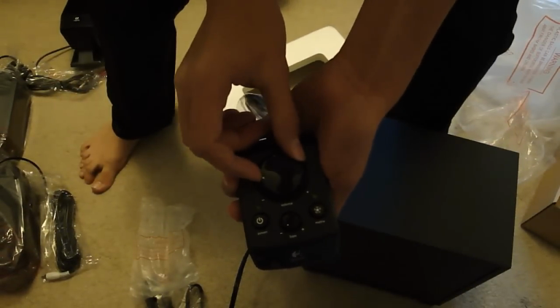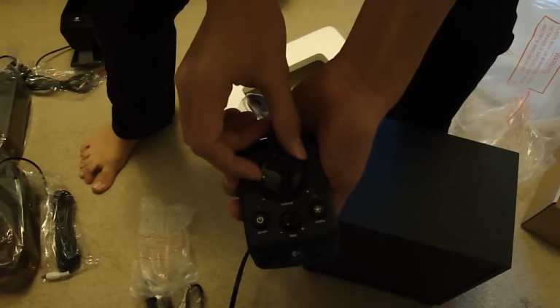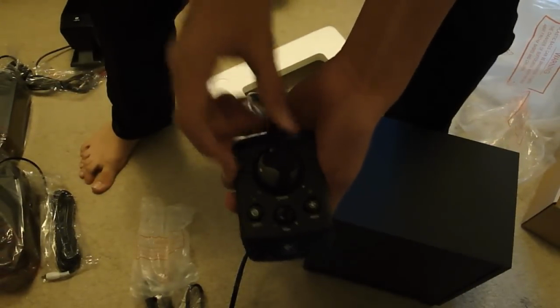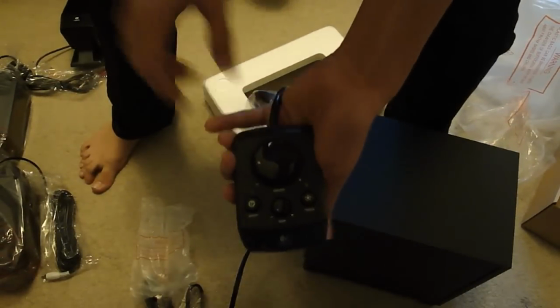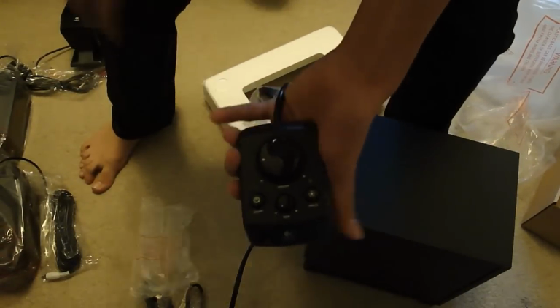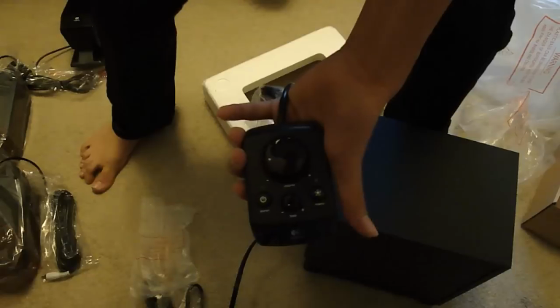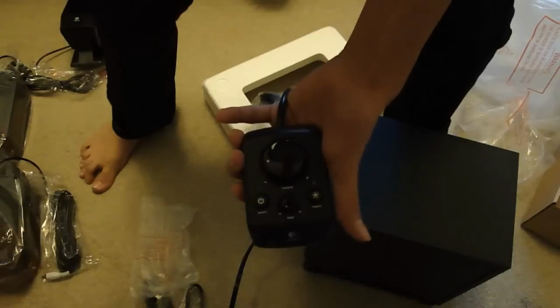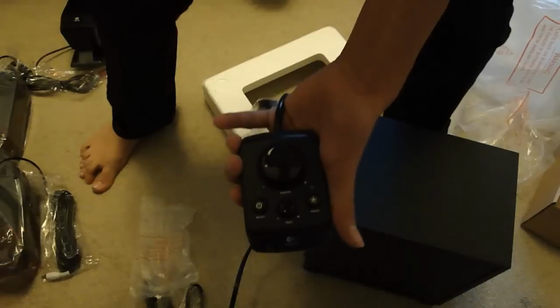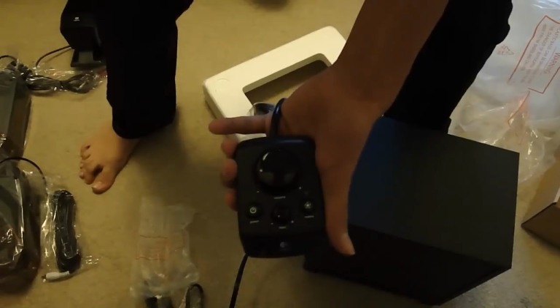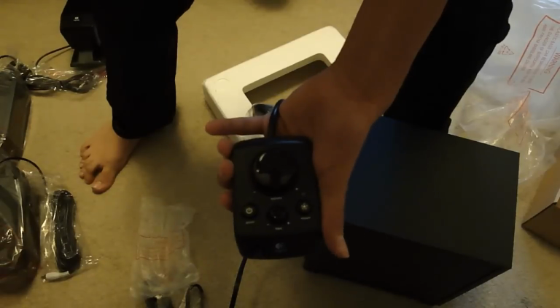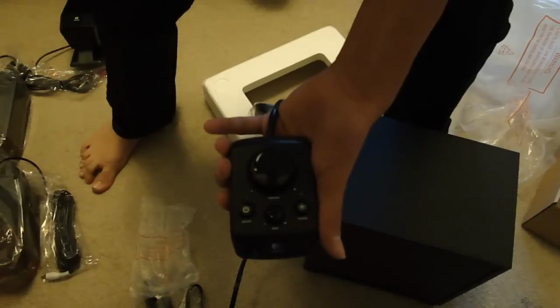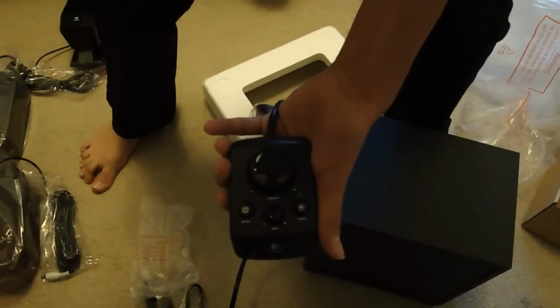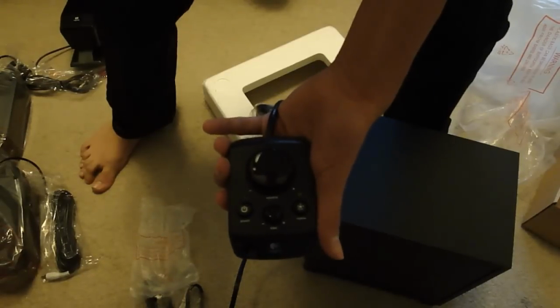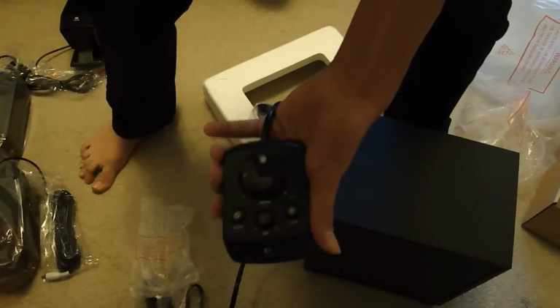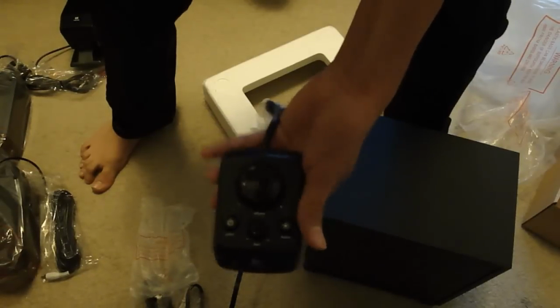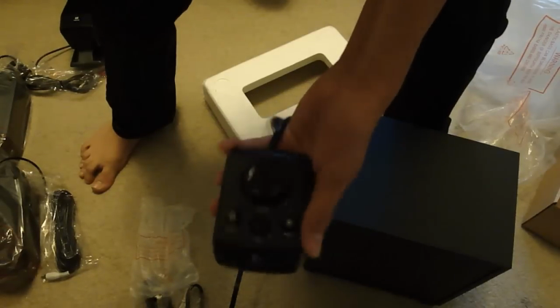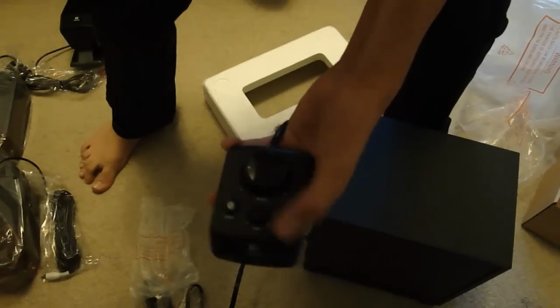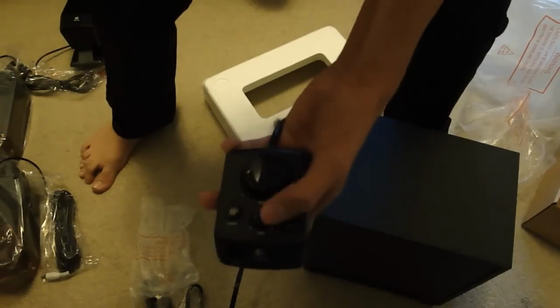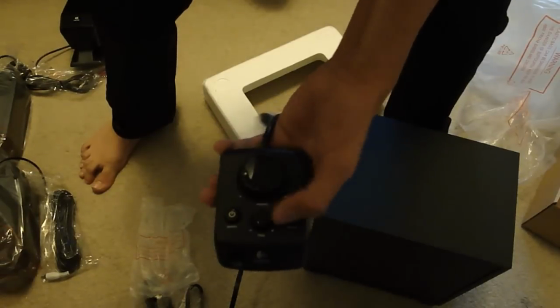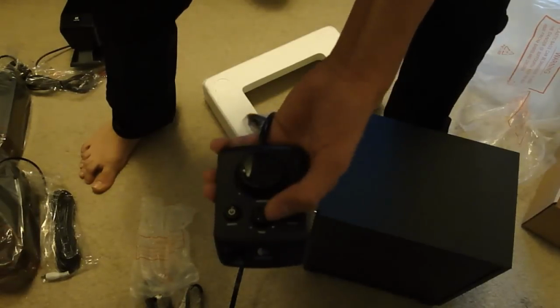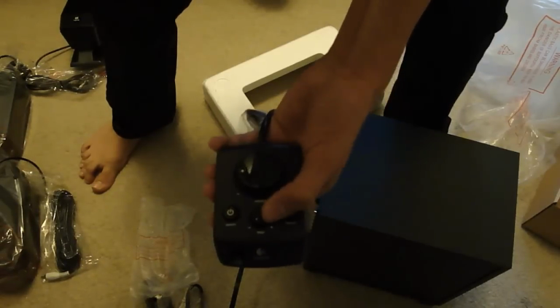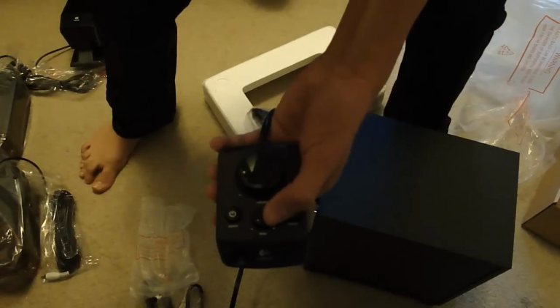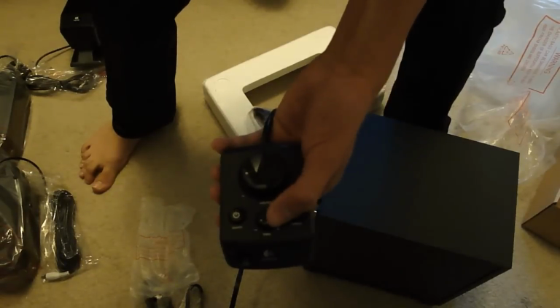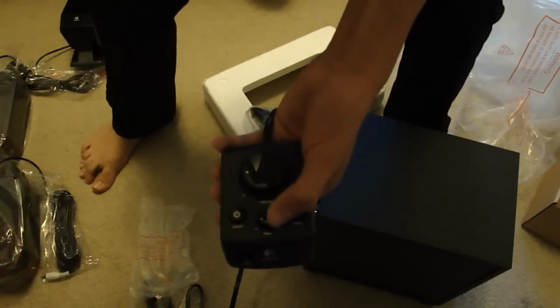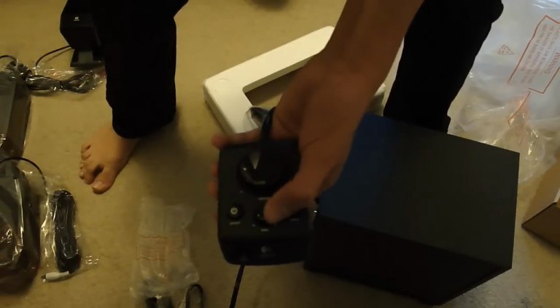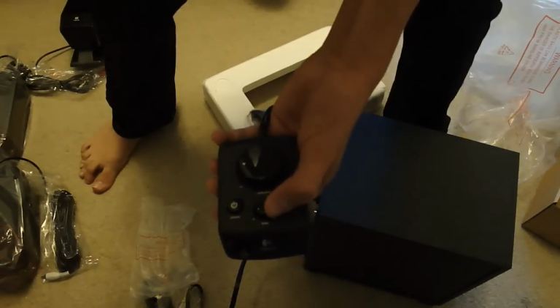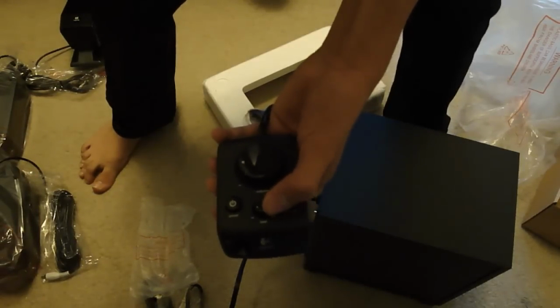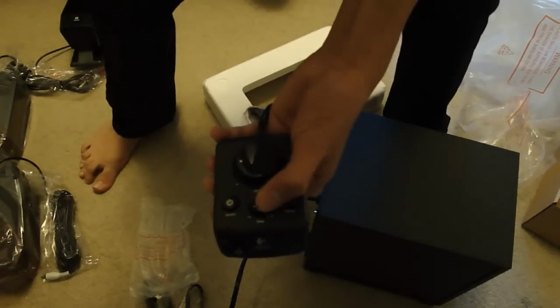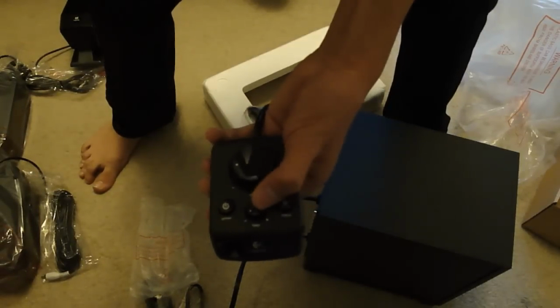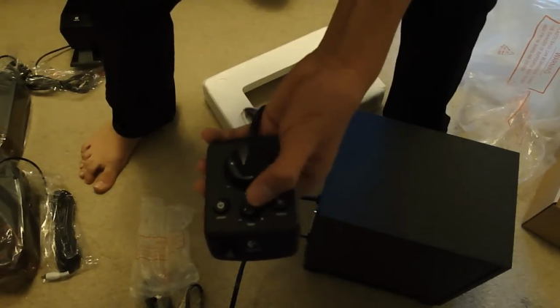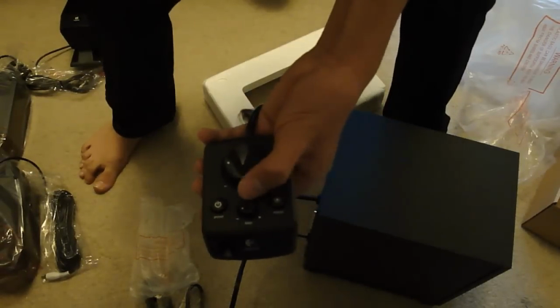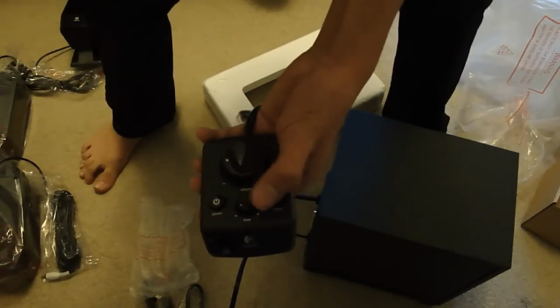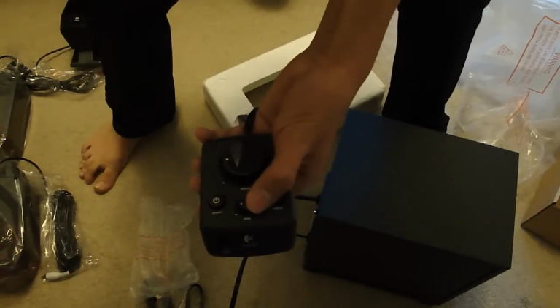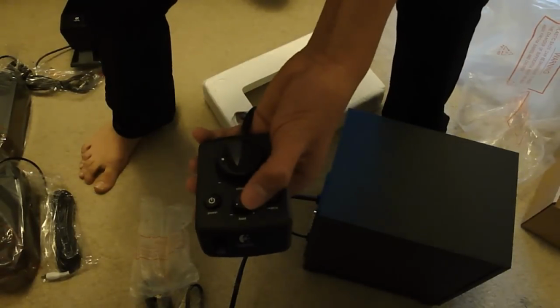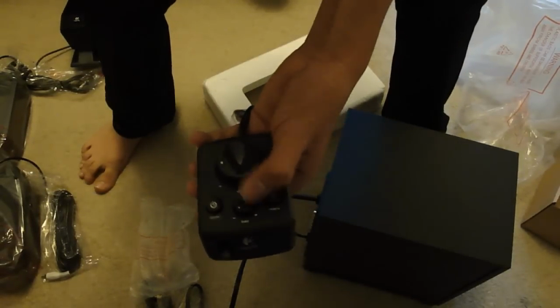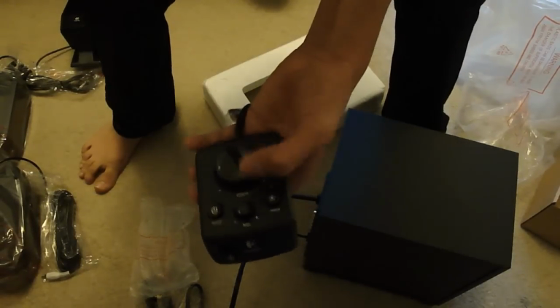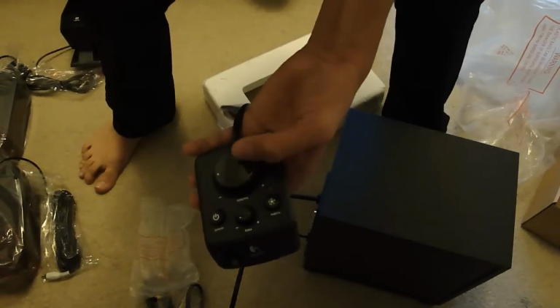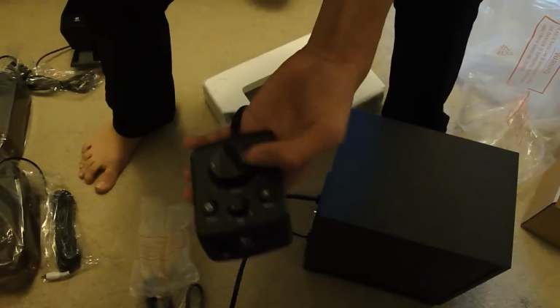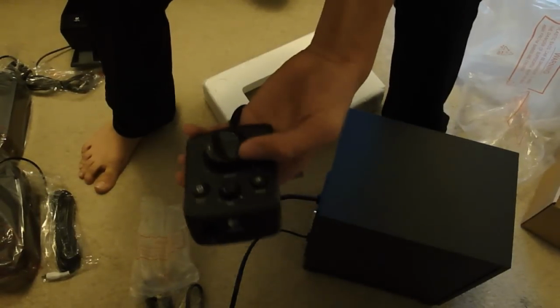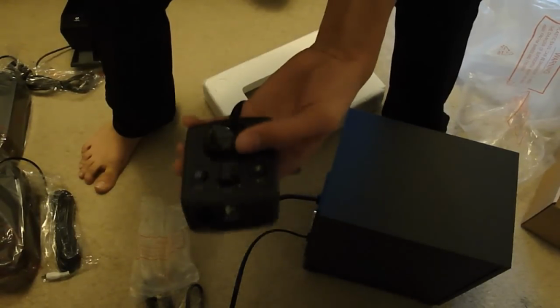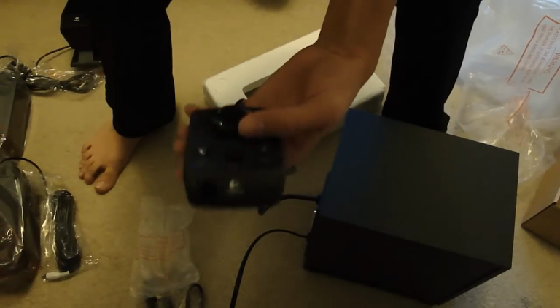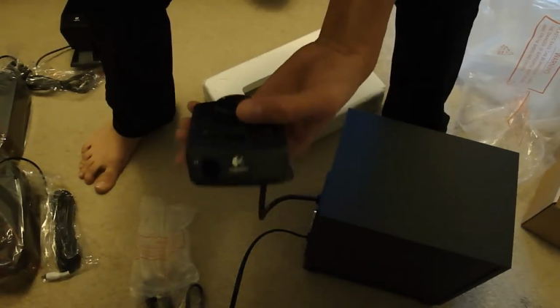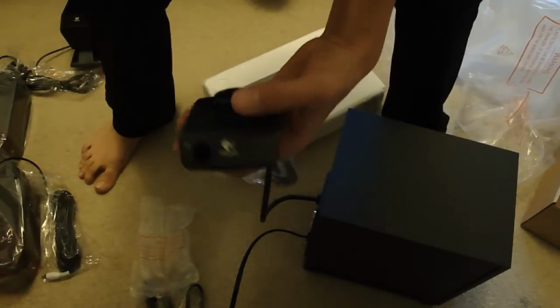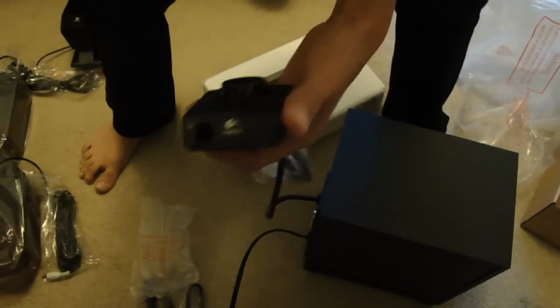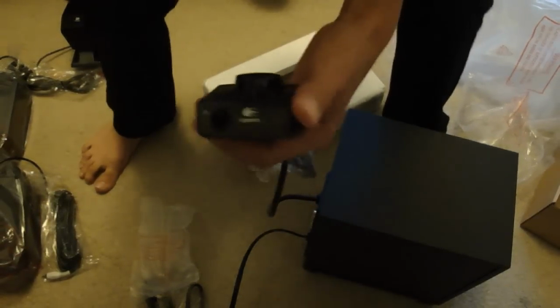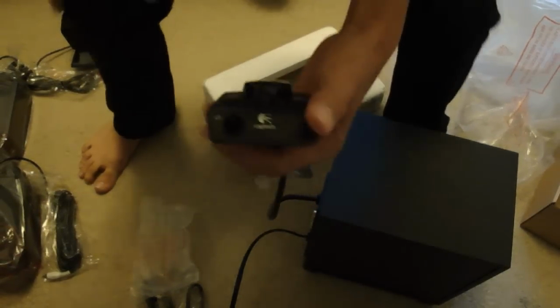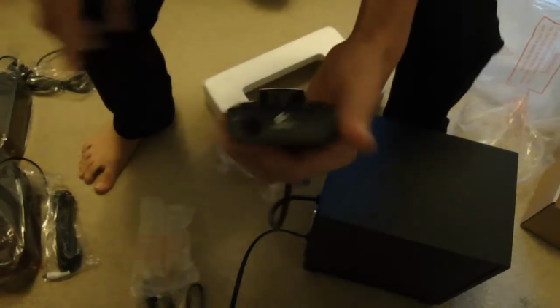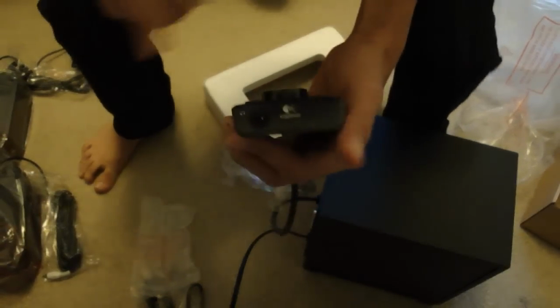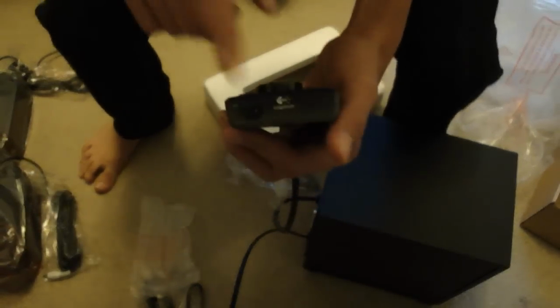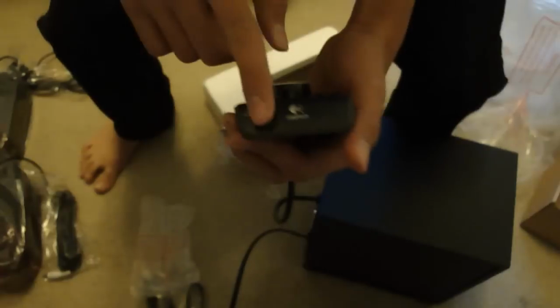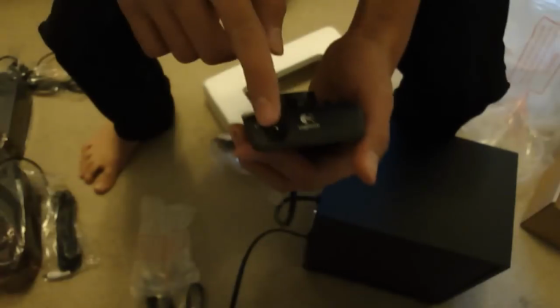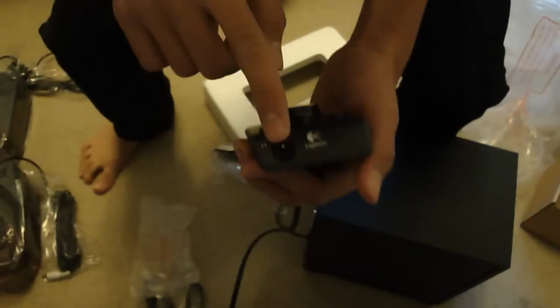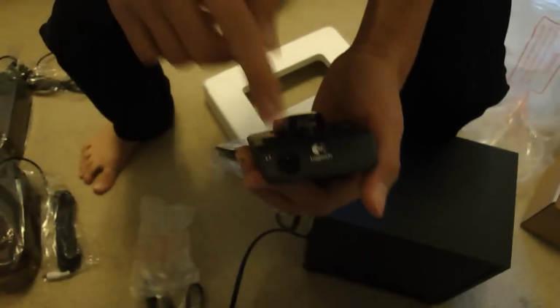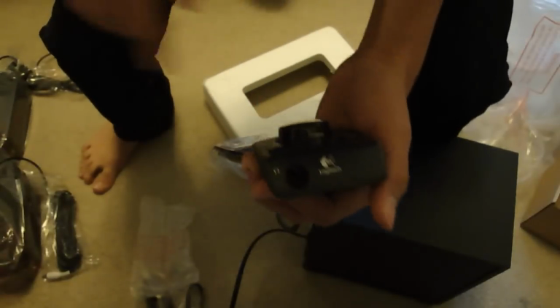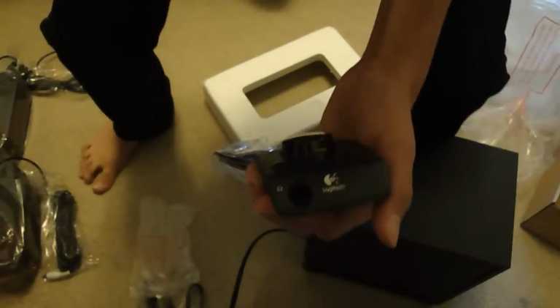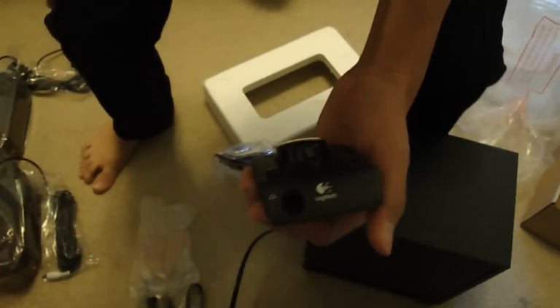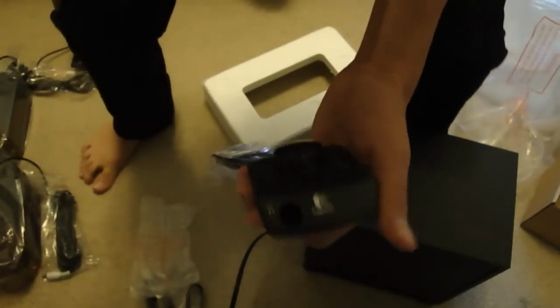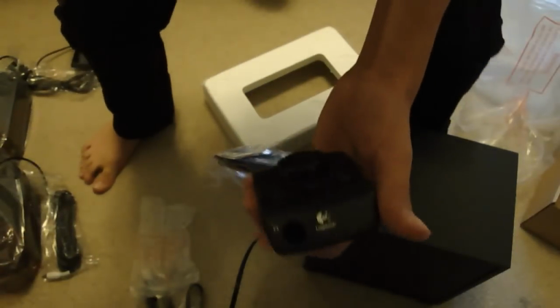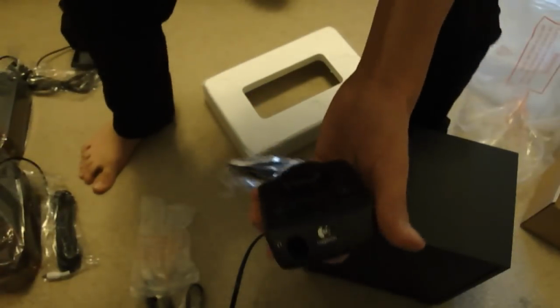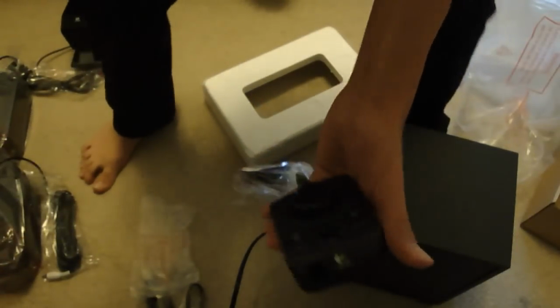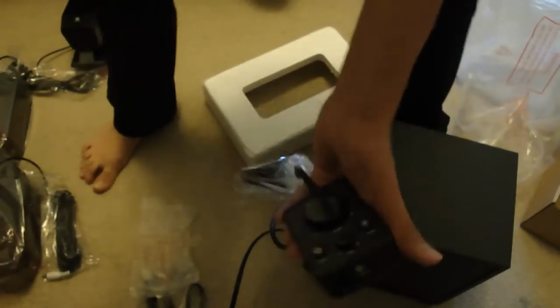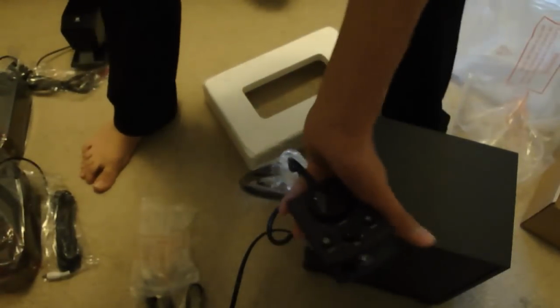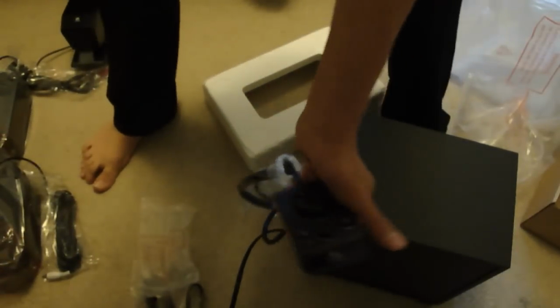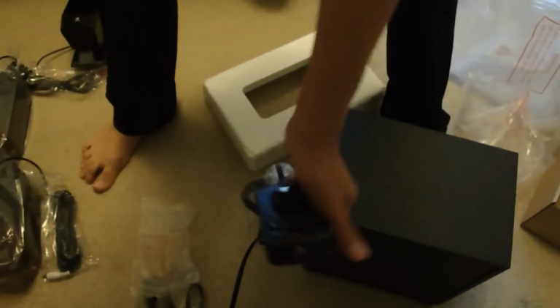It actually does have bass controls — that is sweet! And there's a headphone jack on there as well.